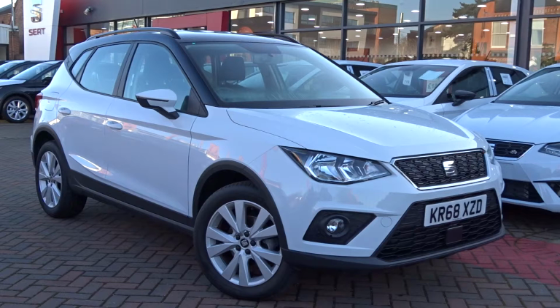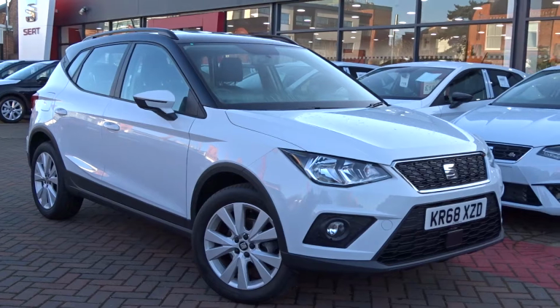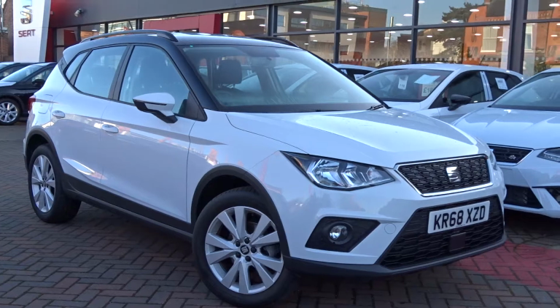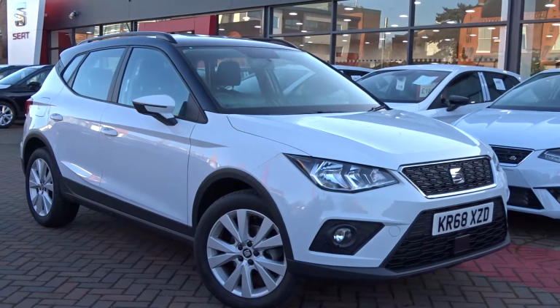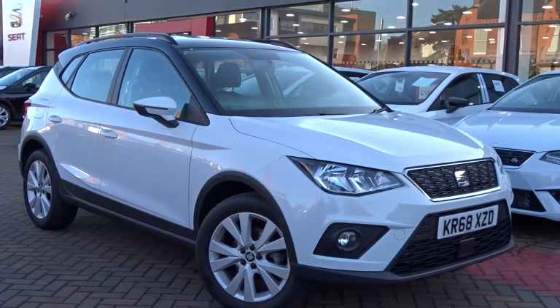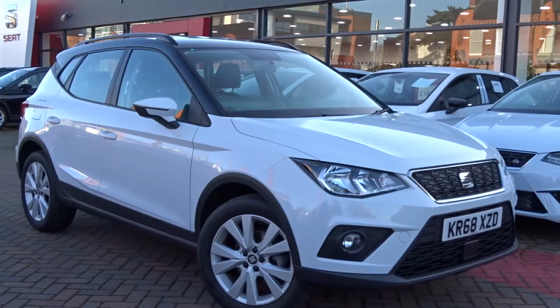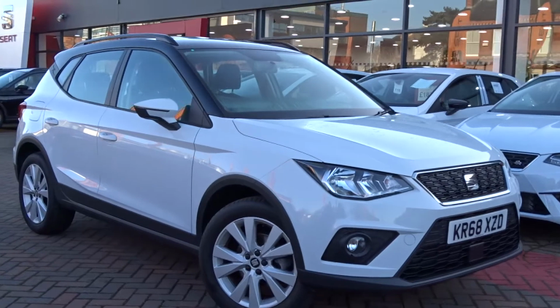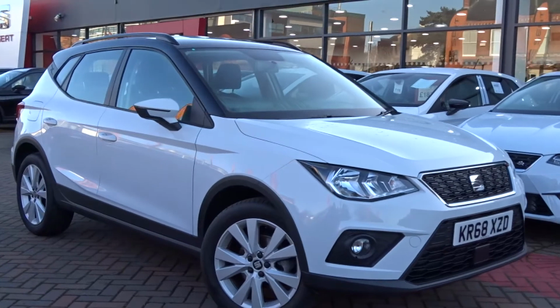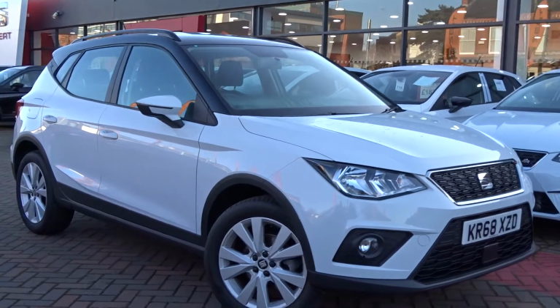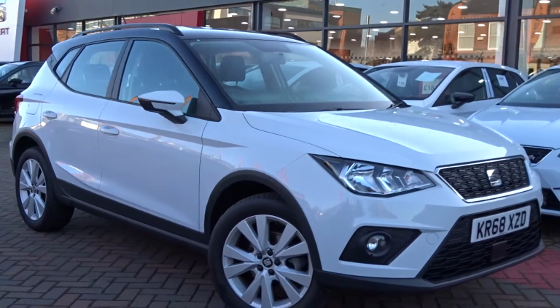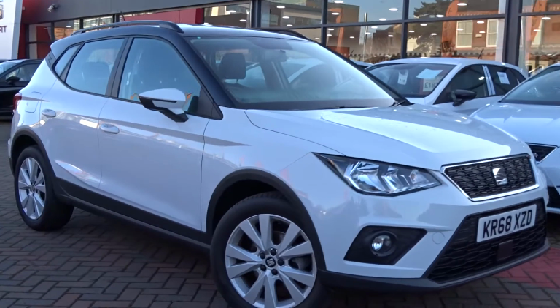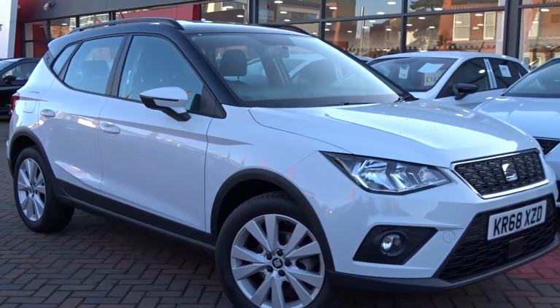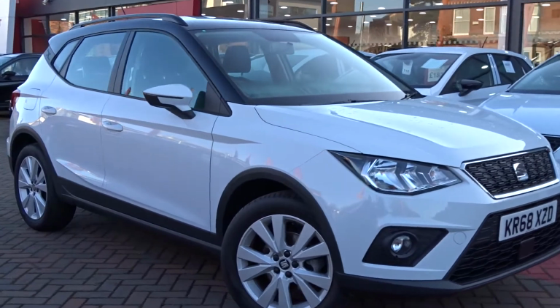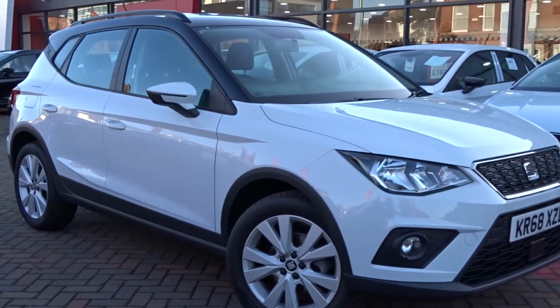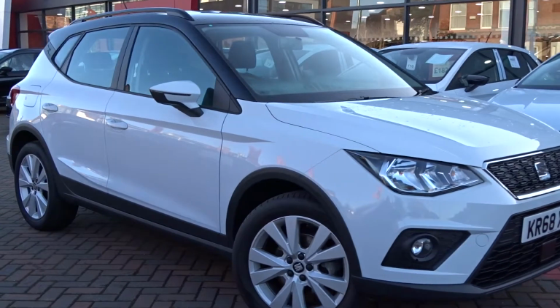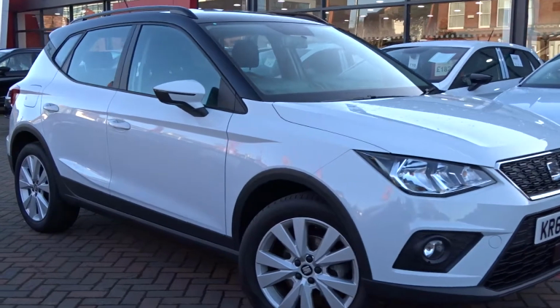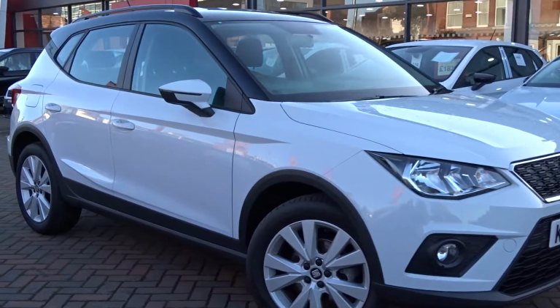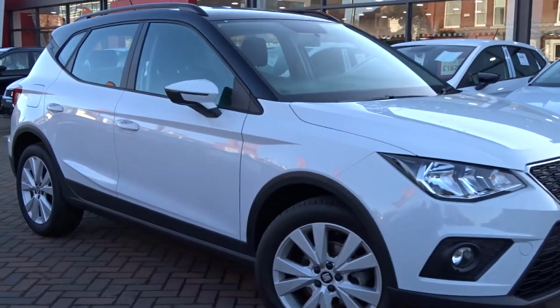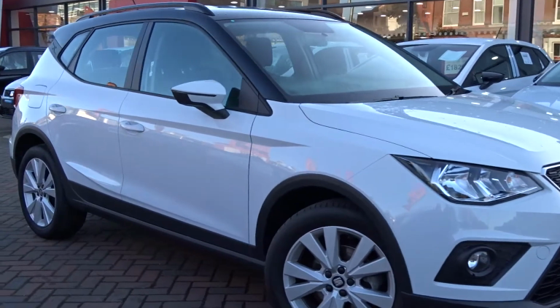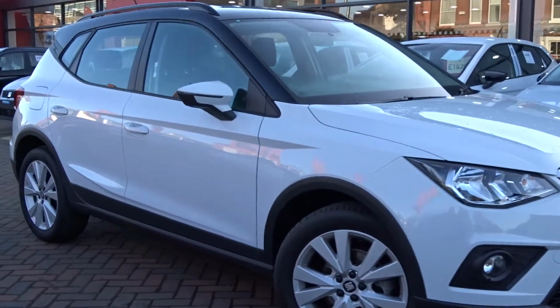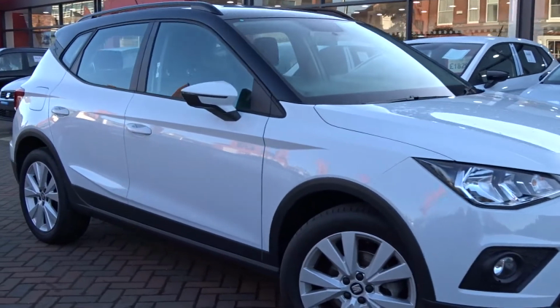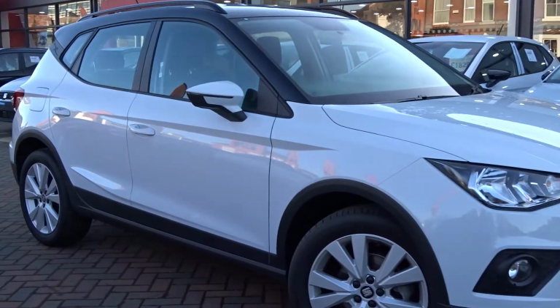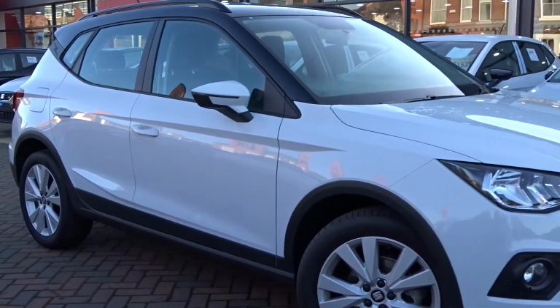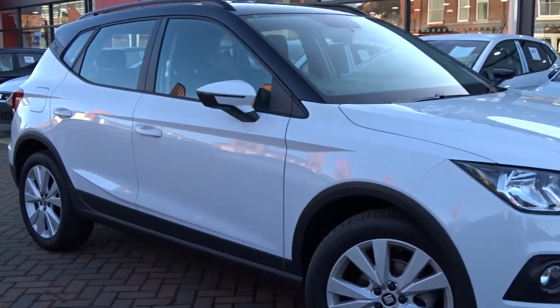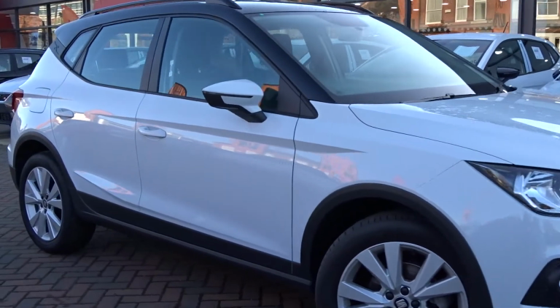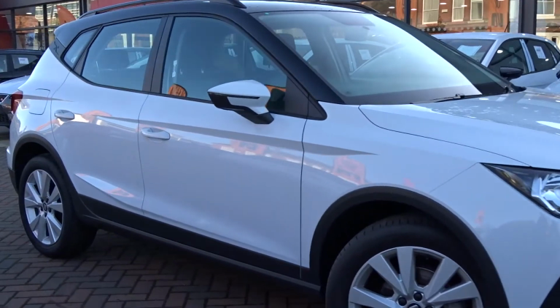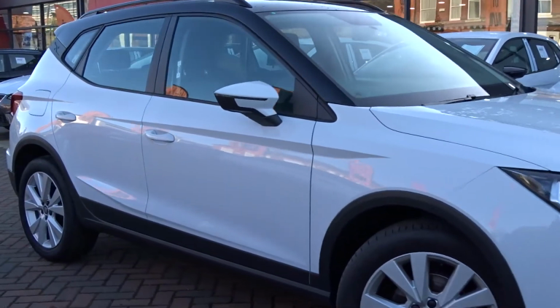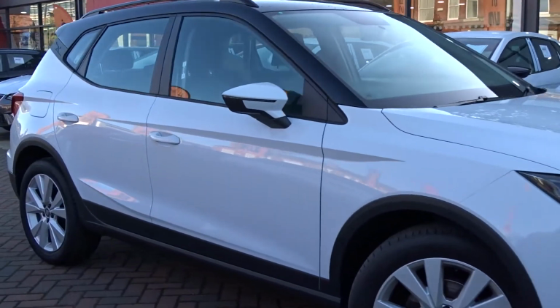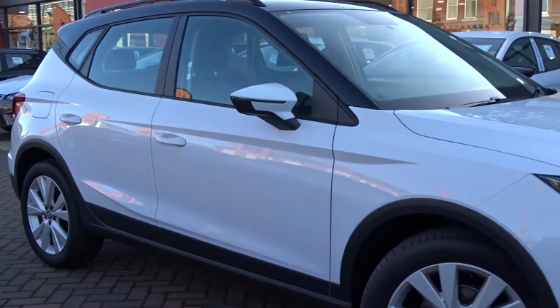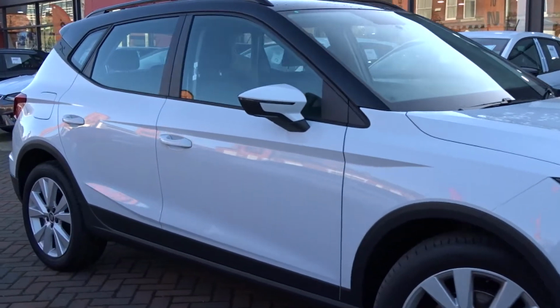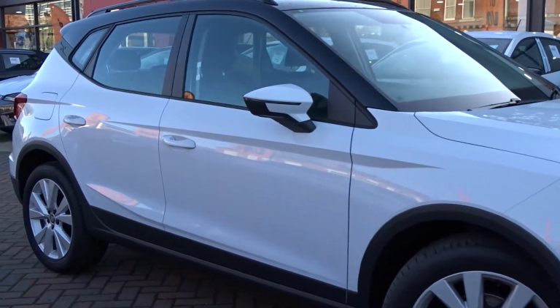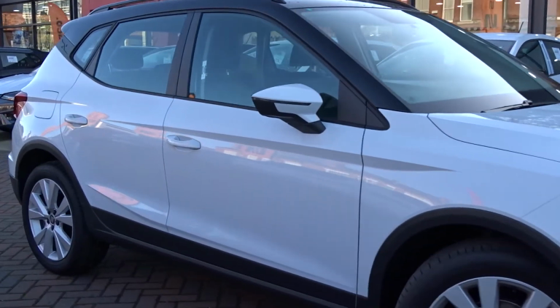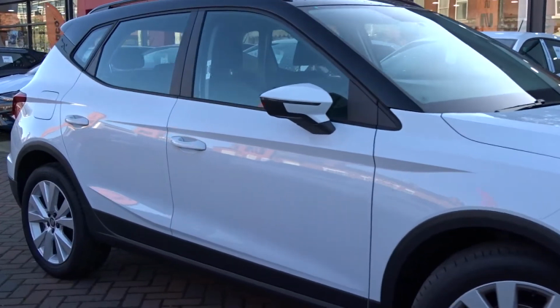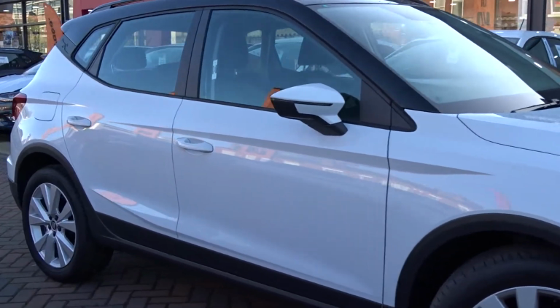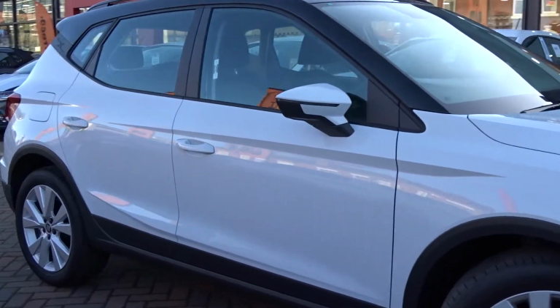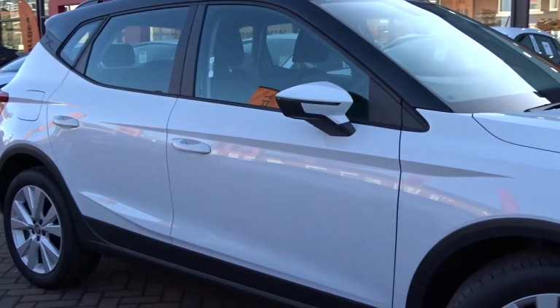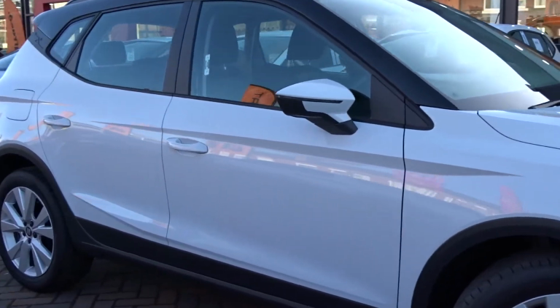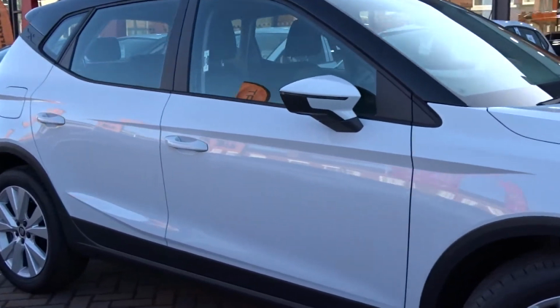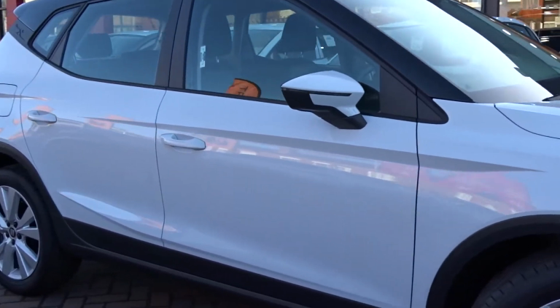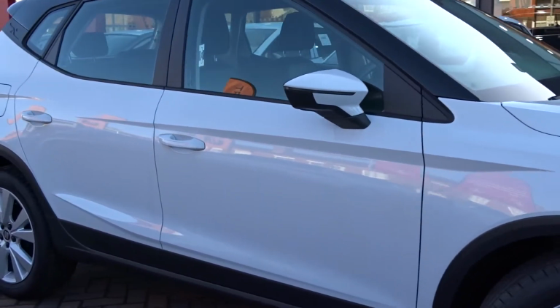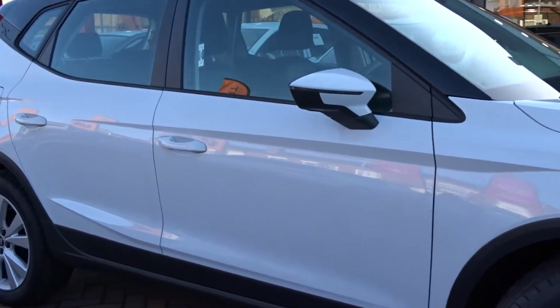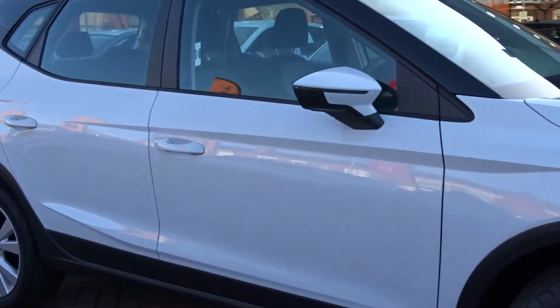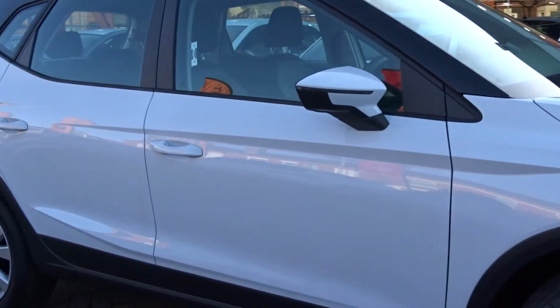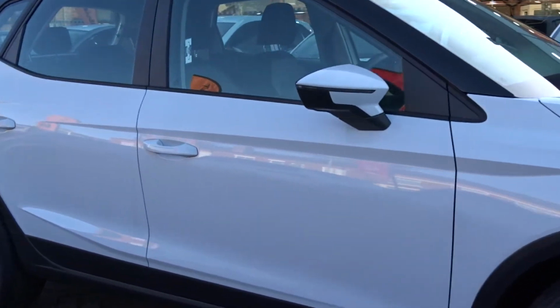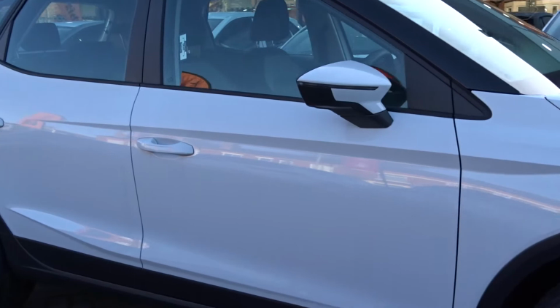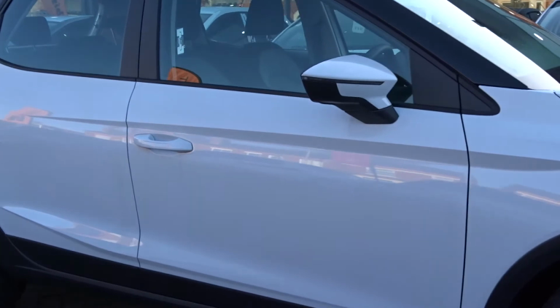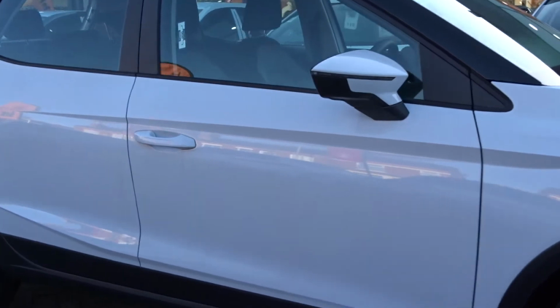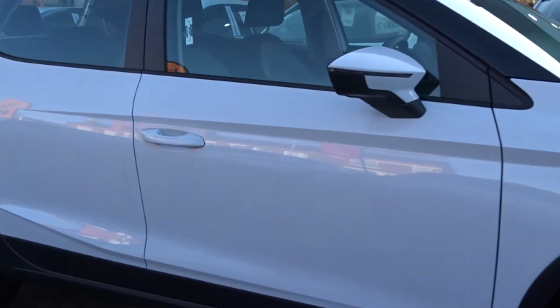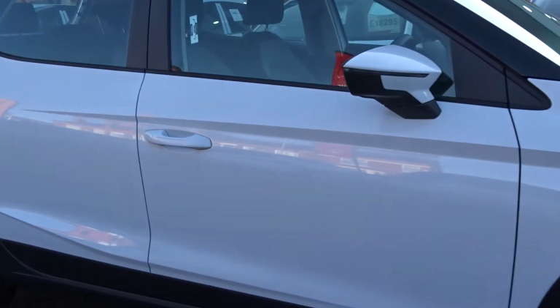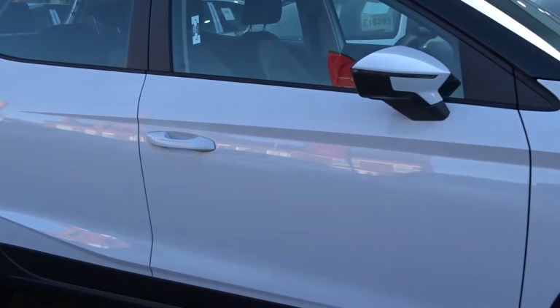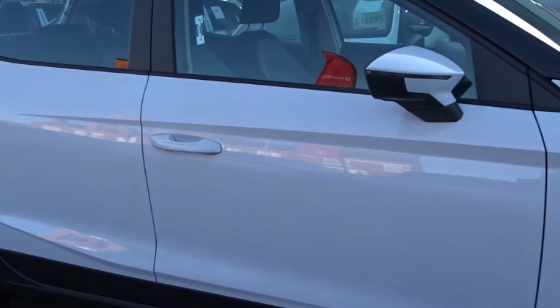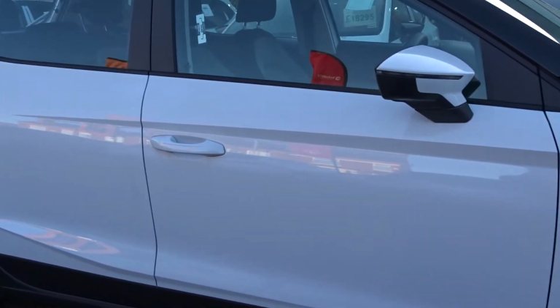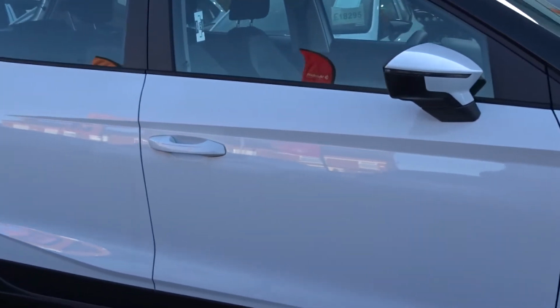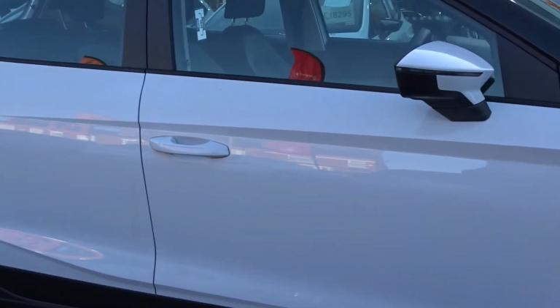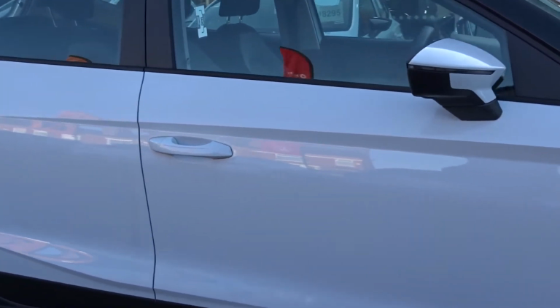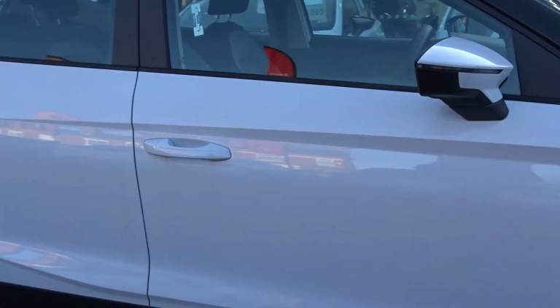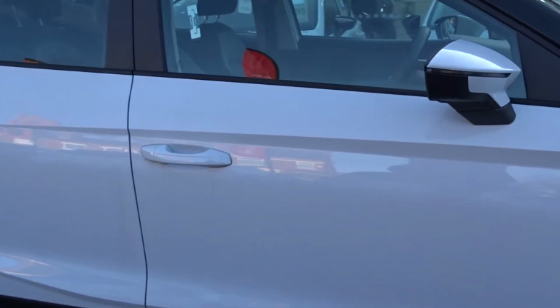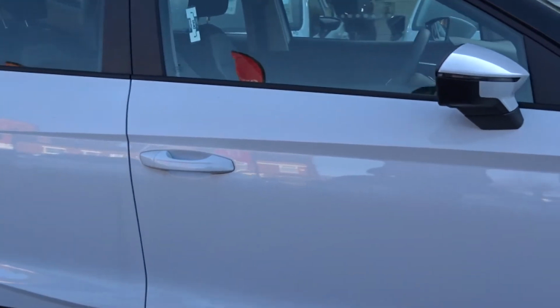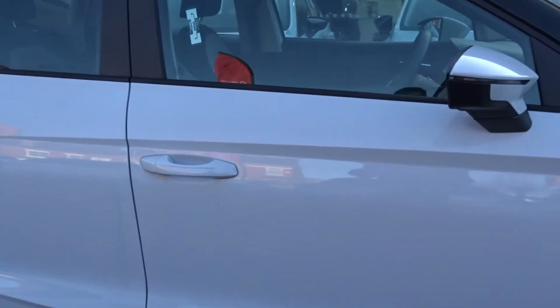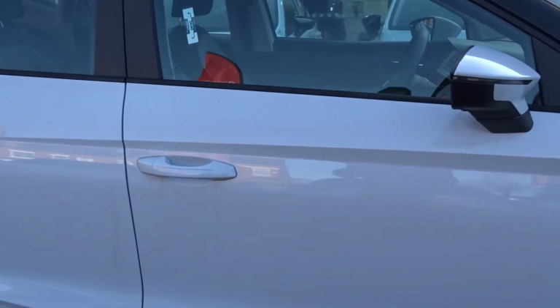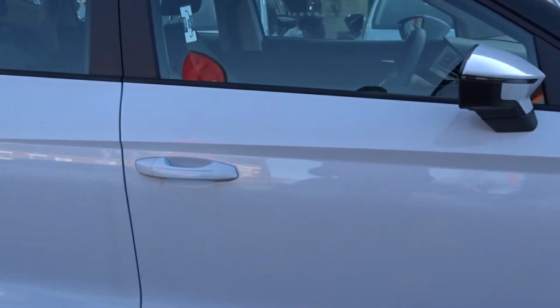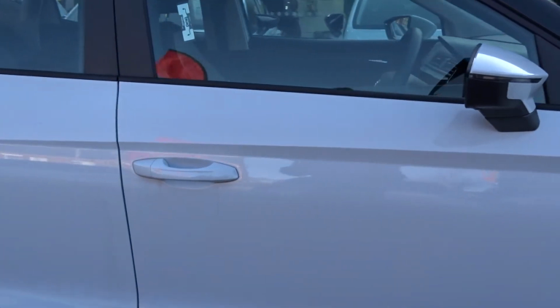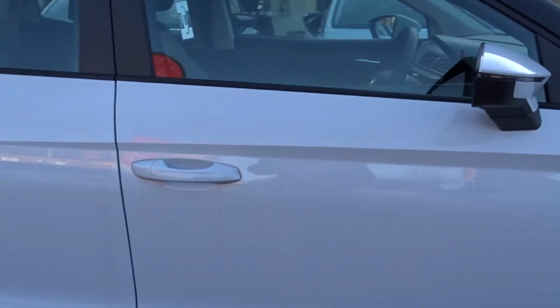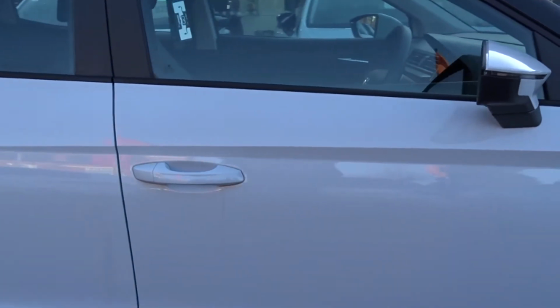Here tonight a Seat Arona SE, a very smart looking car, powered by a 1.0L TSI petrol engine, finished in white with a contrasting black roof.